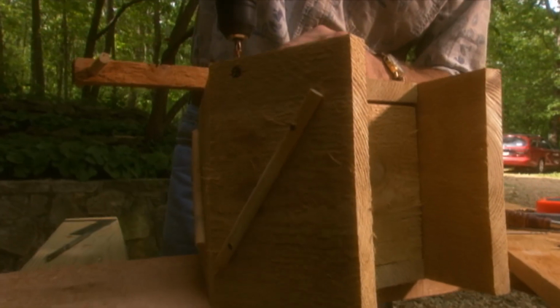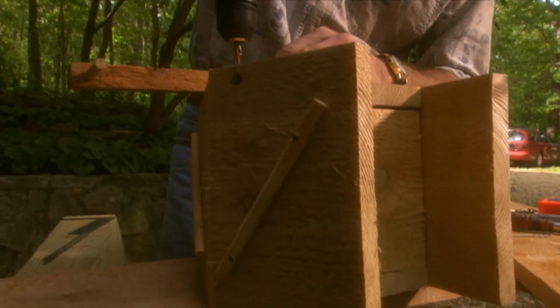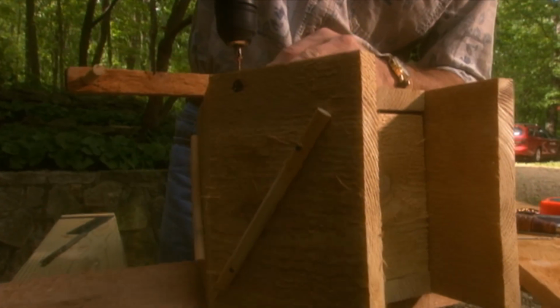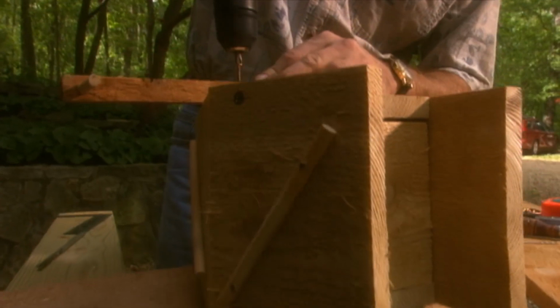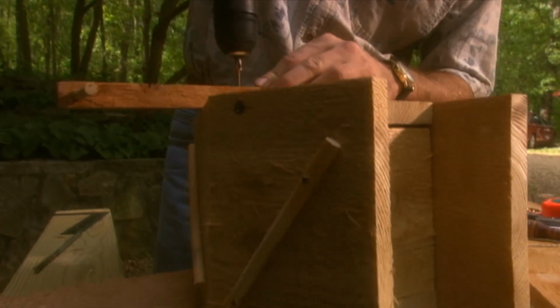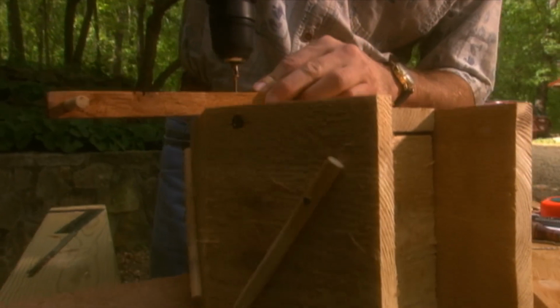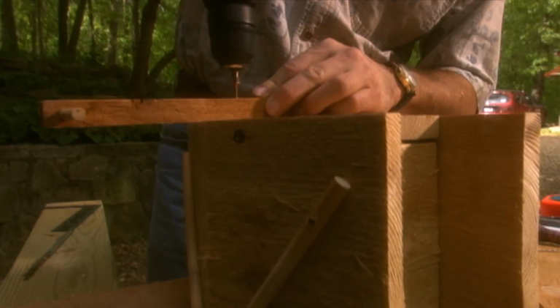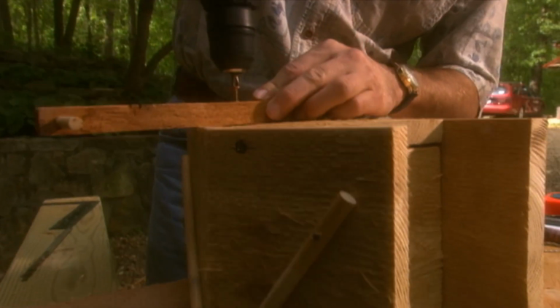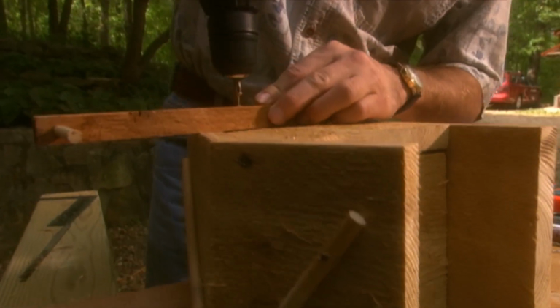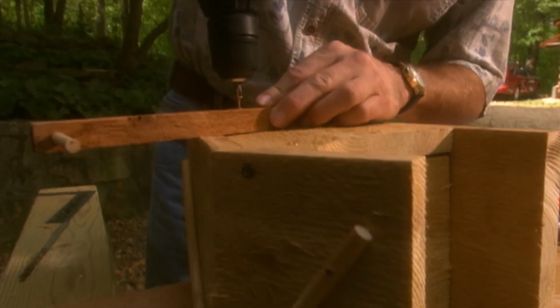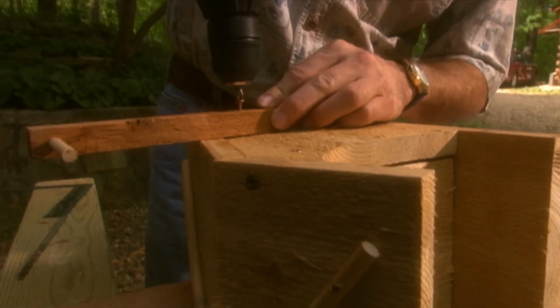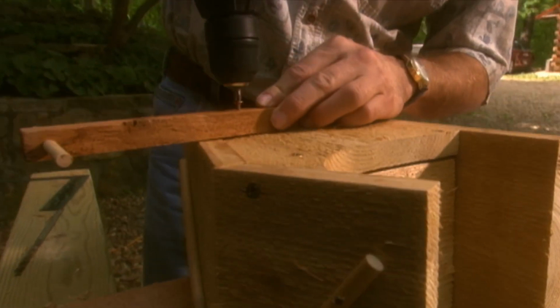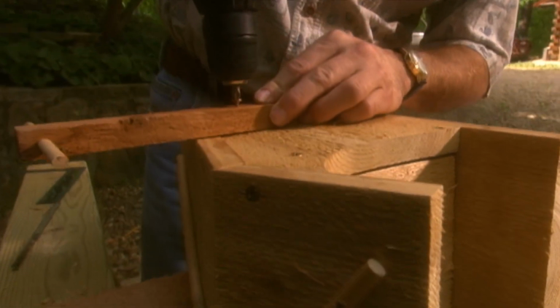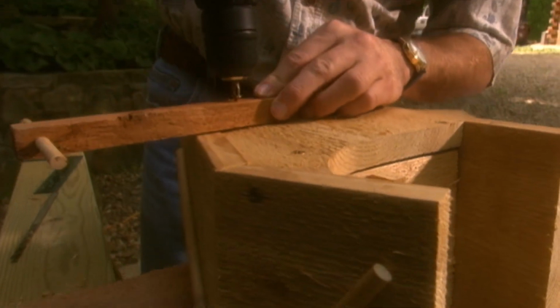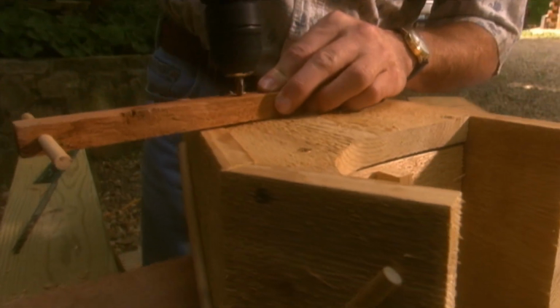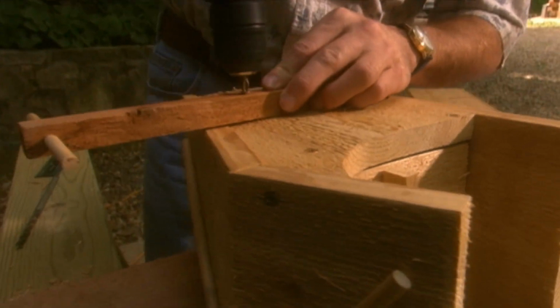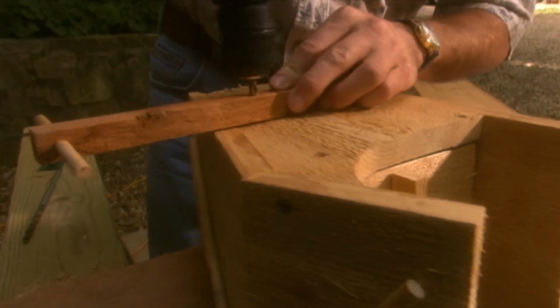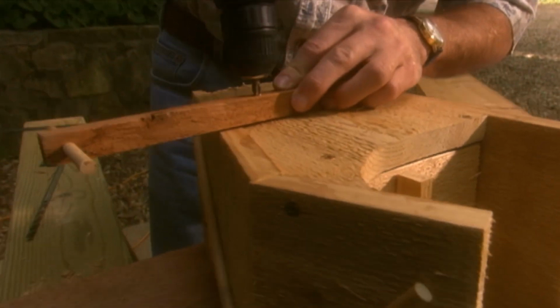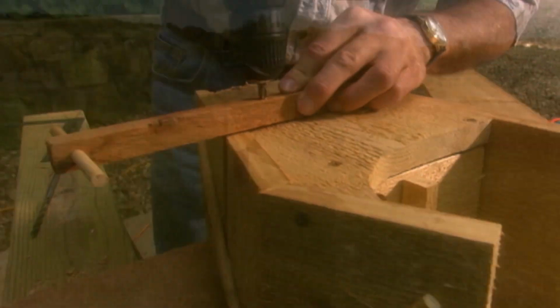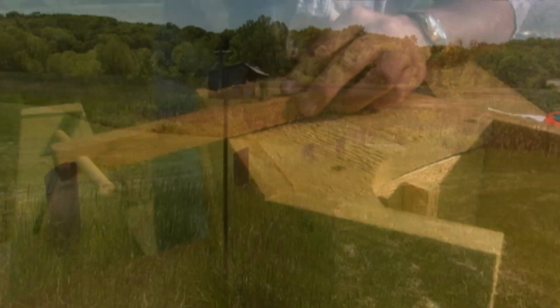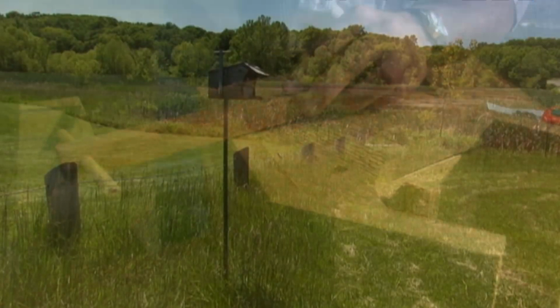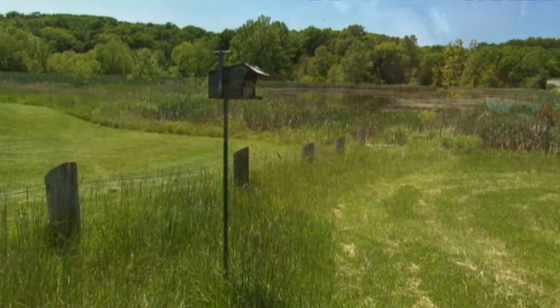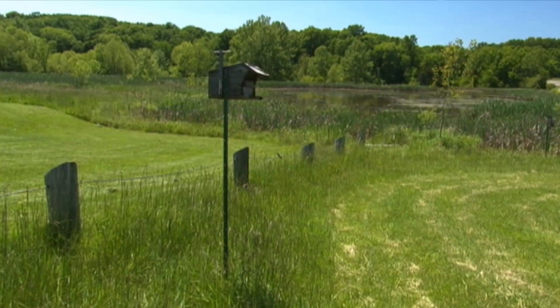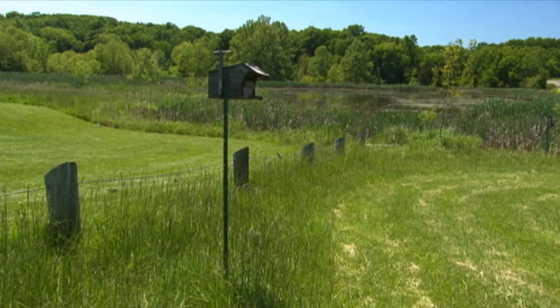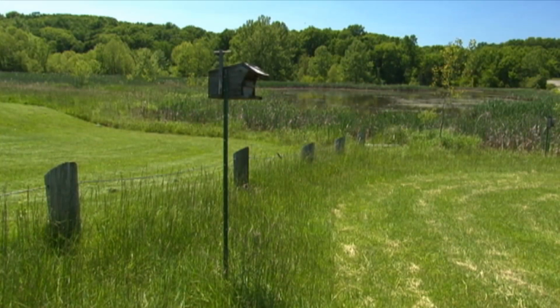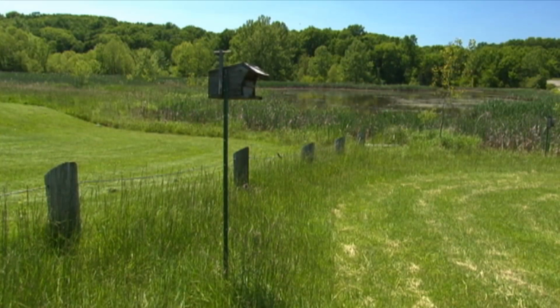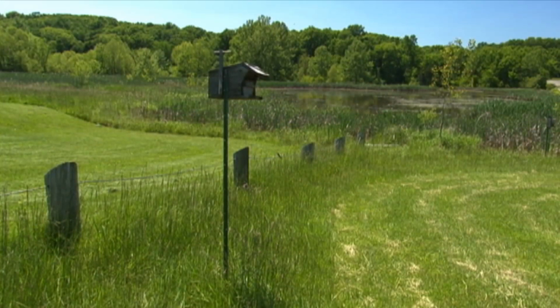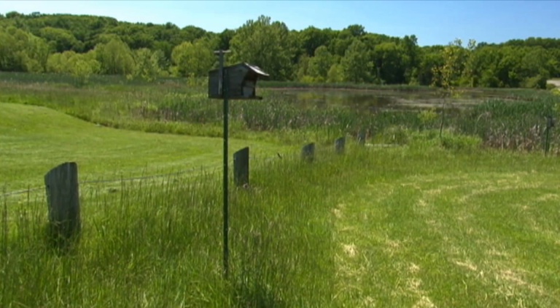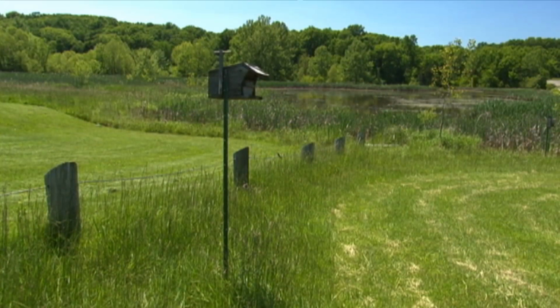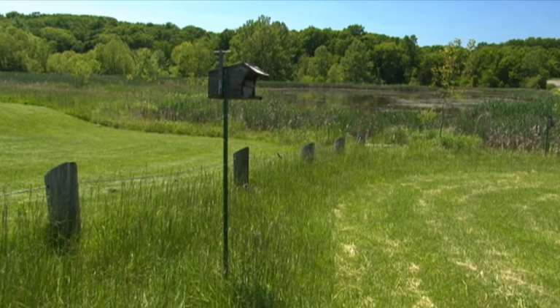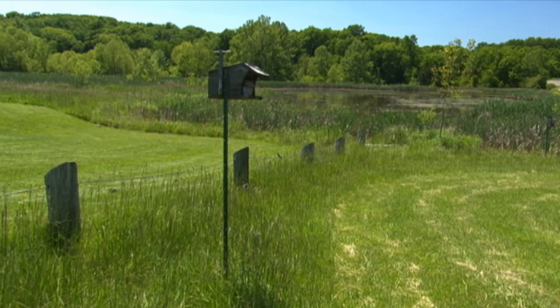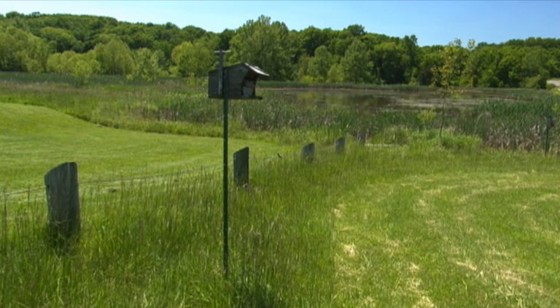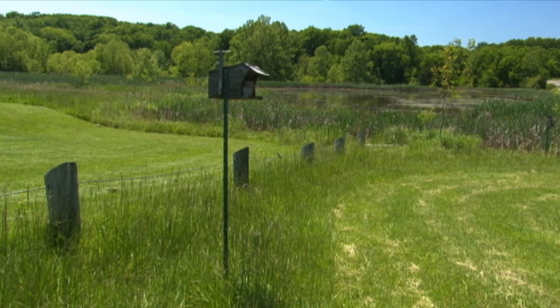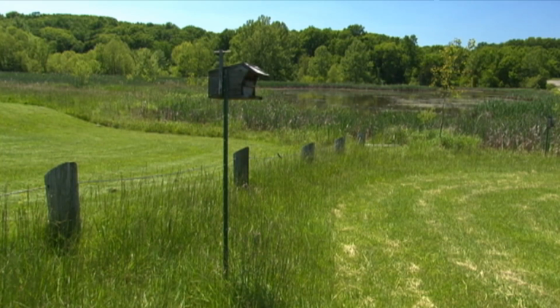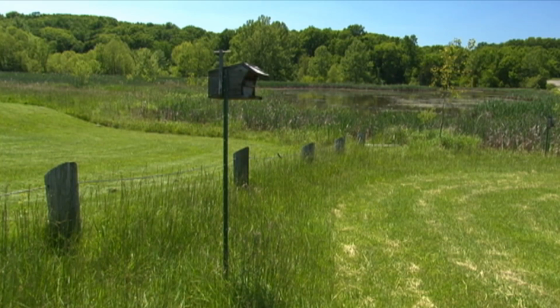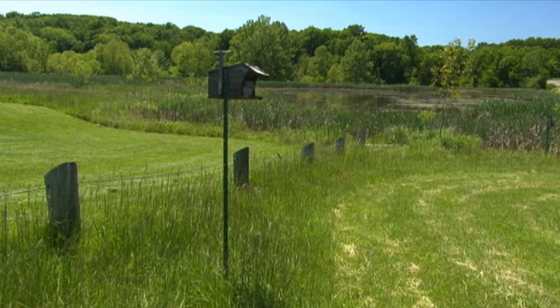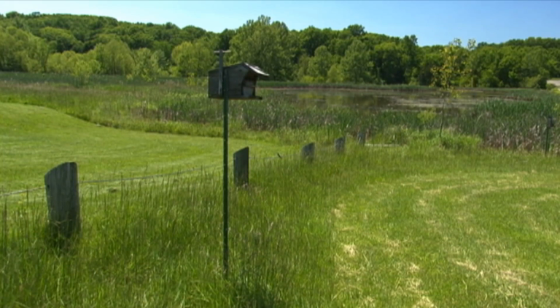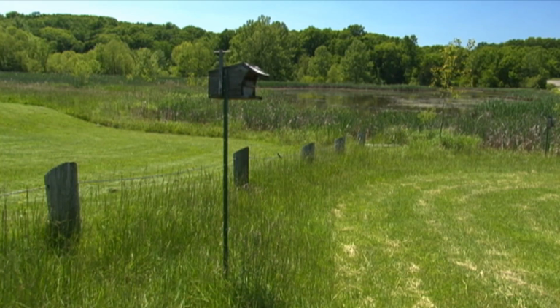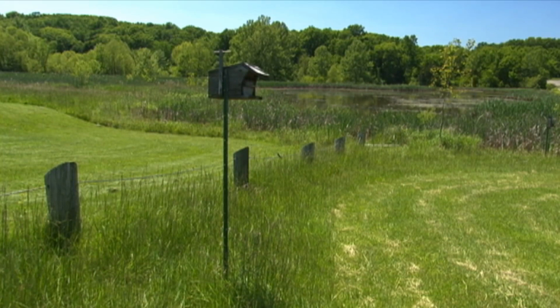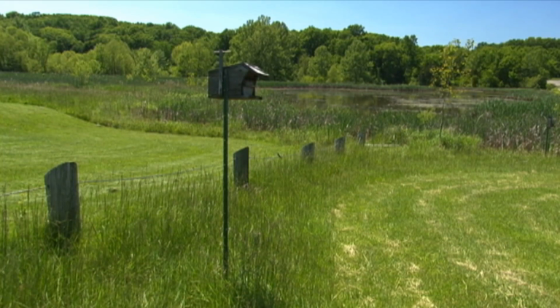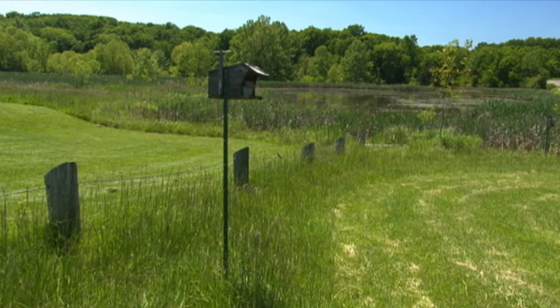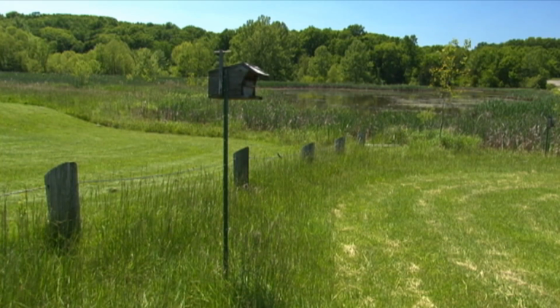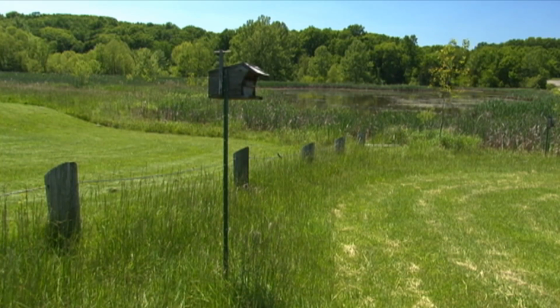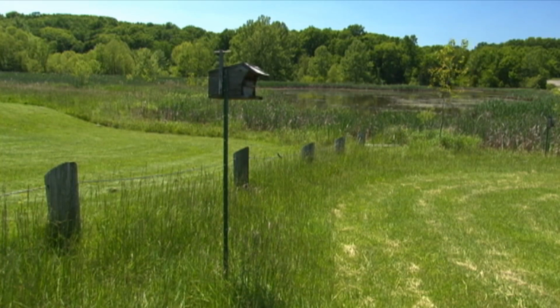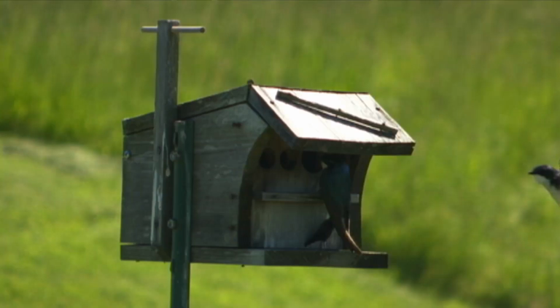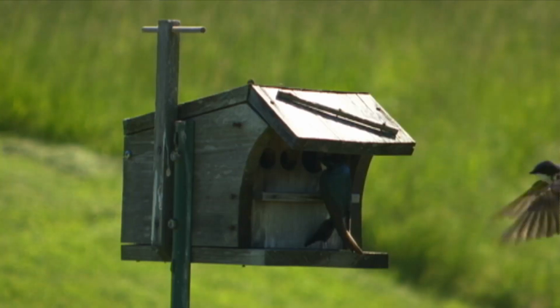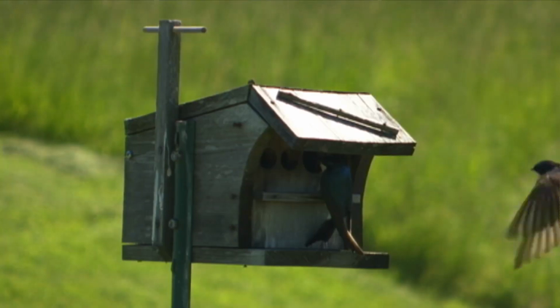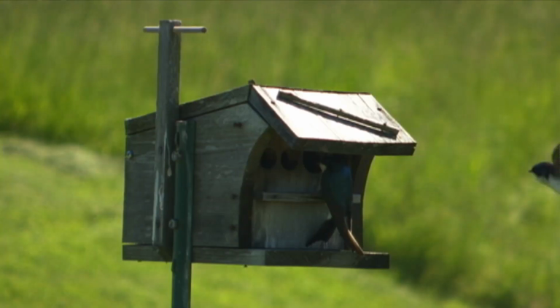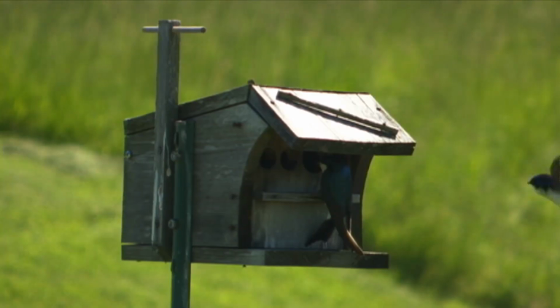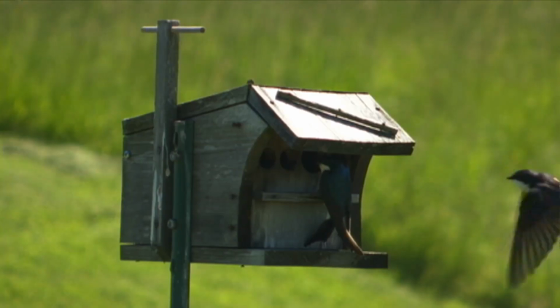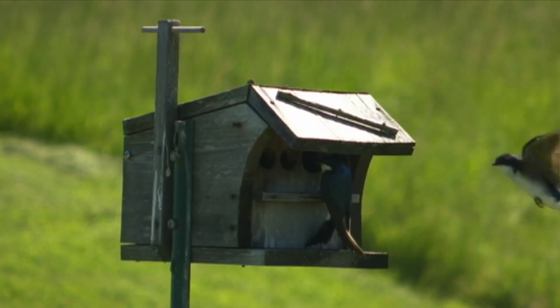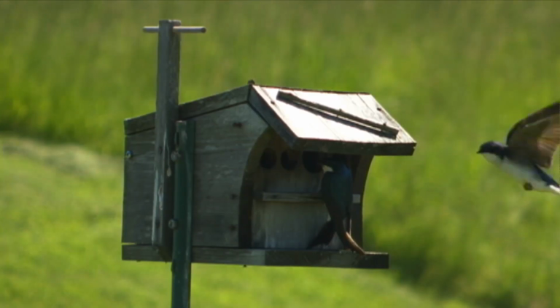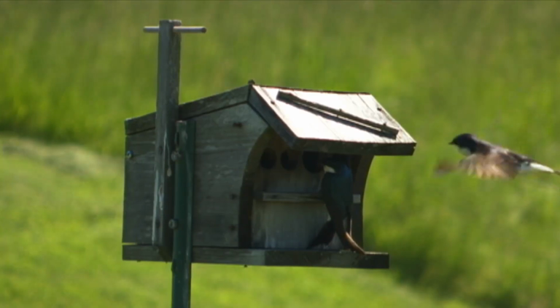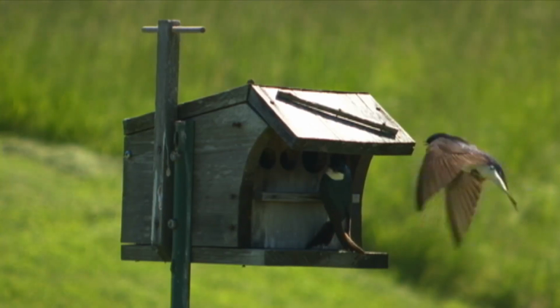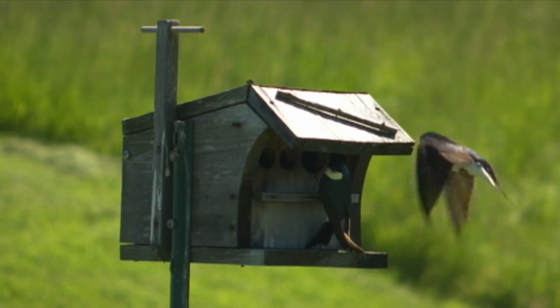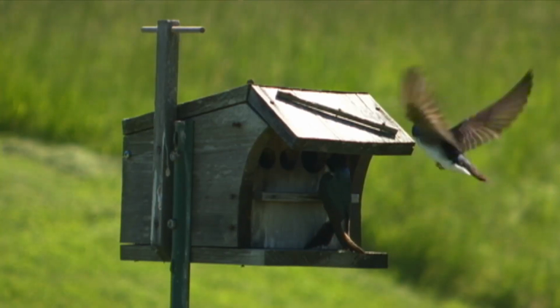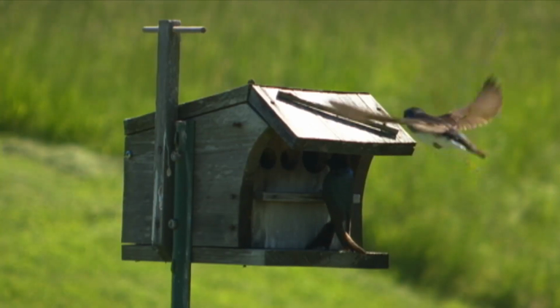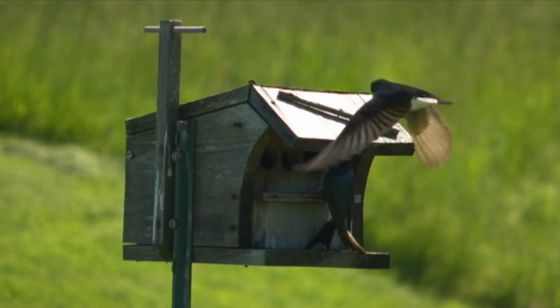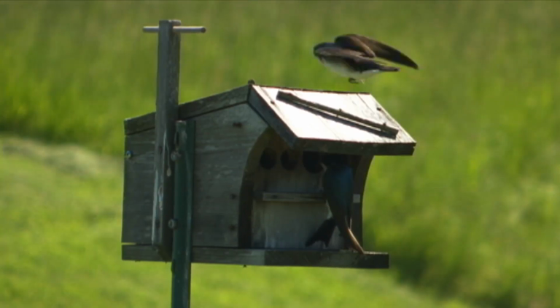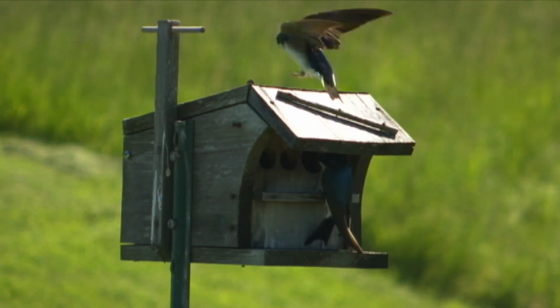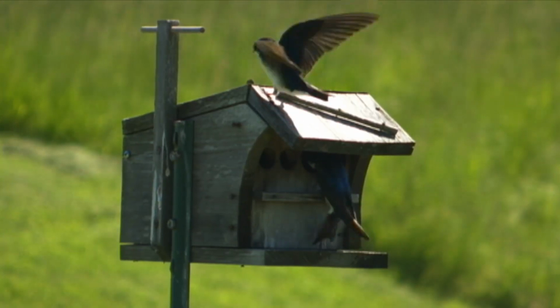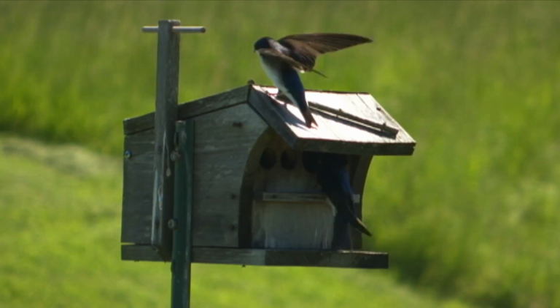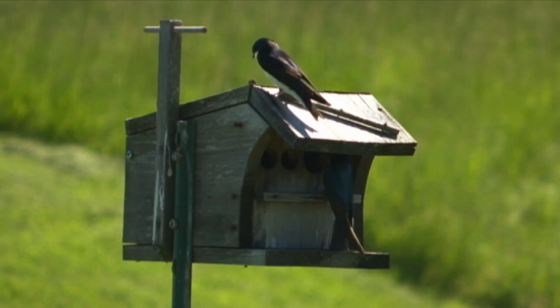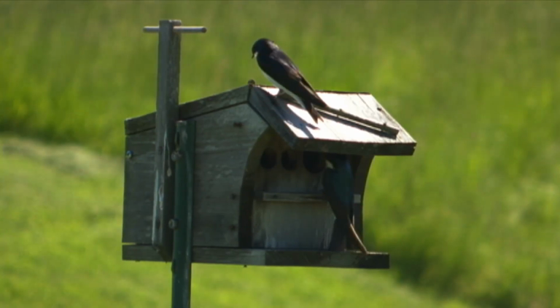Finally, attach a perch to the top of the box and mount it facing east, four to six feet above the ground, on a pole in a grassy area near water.